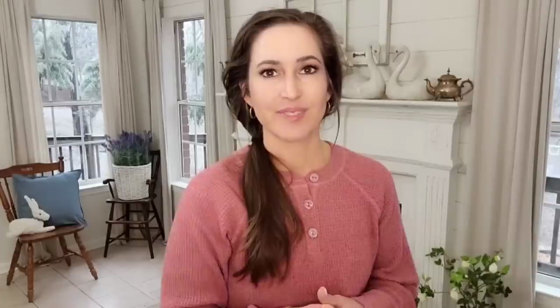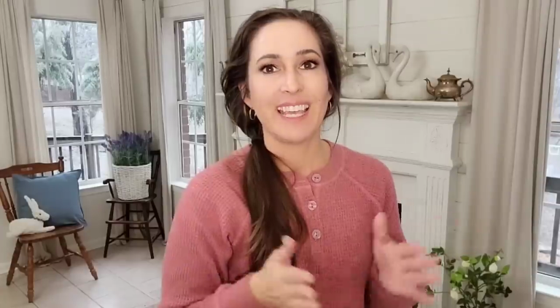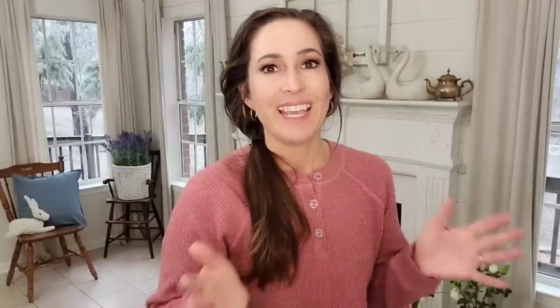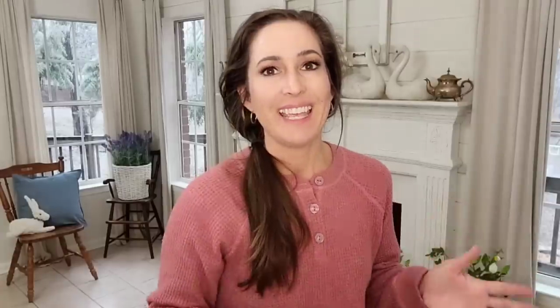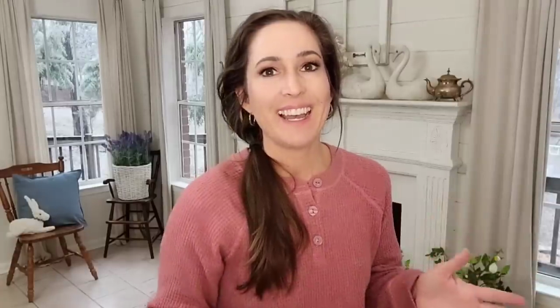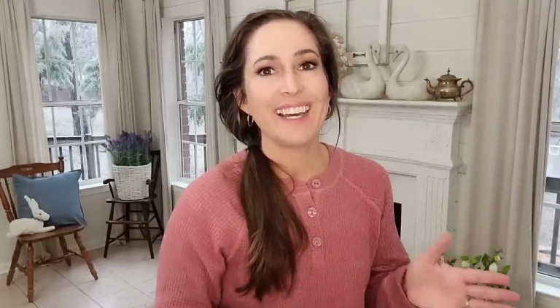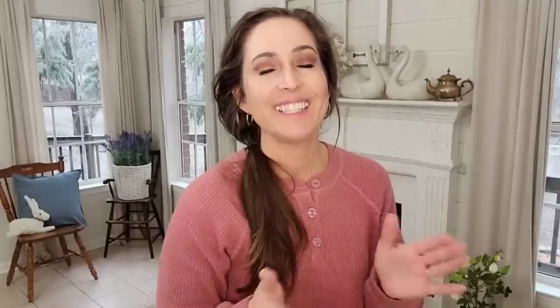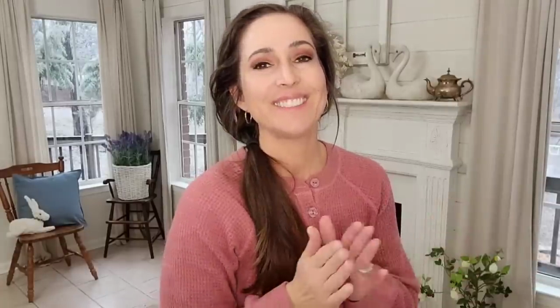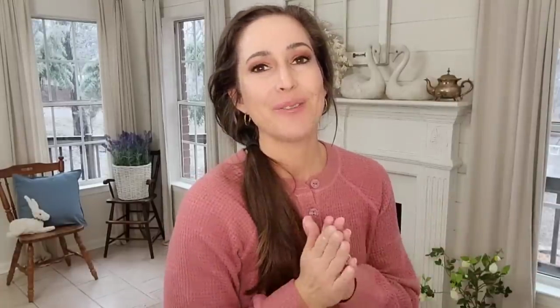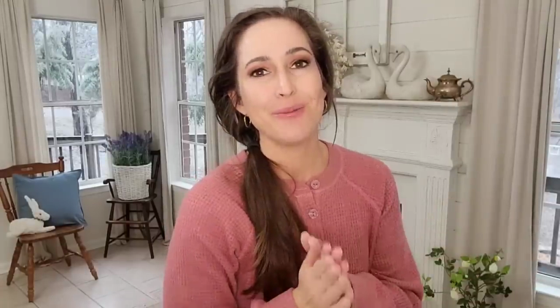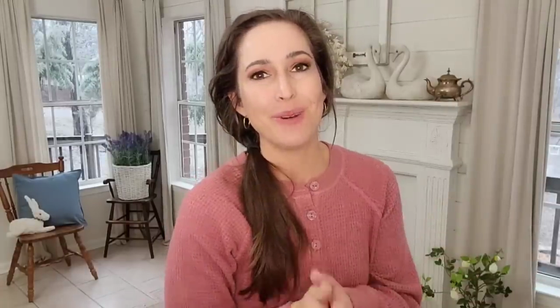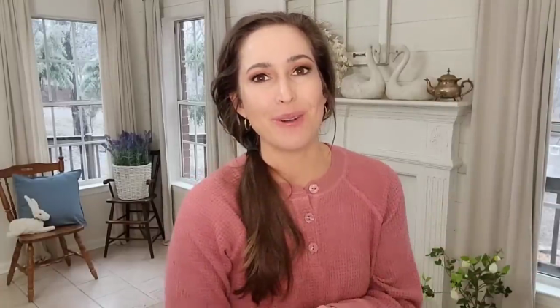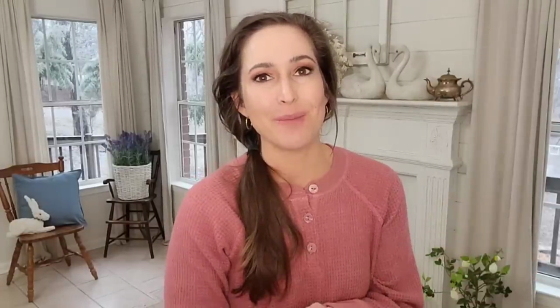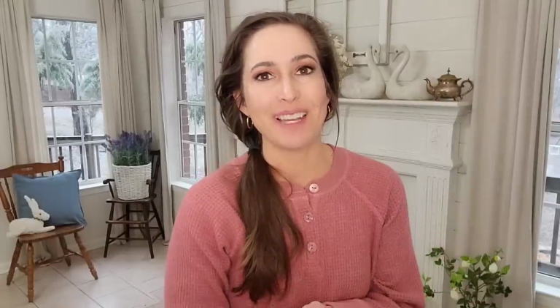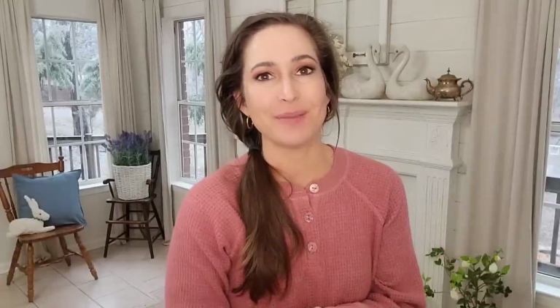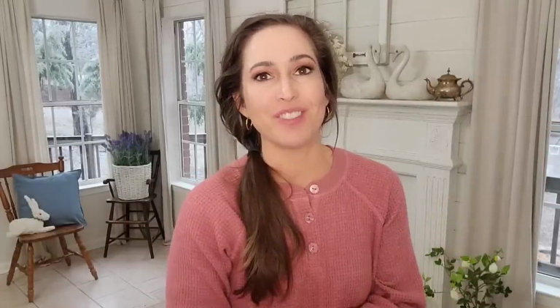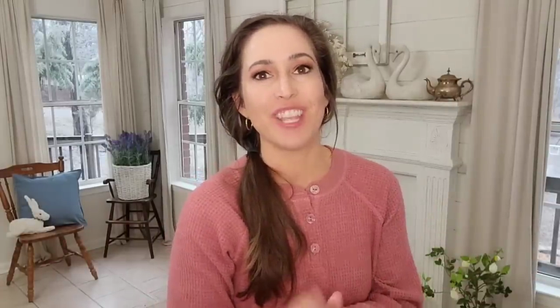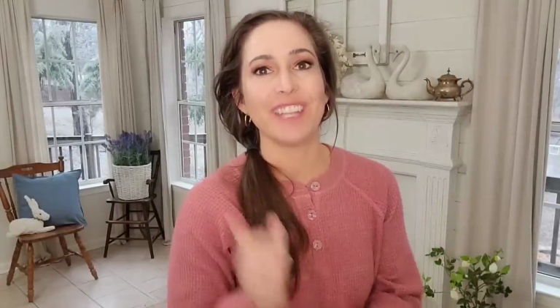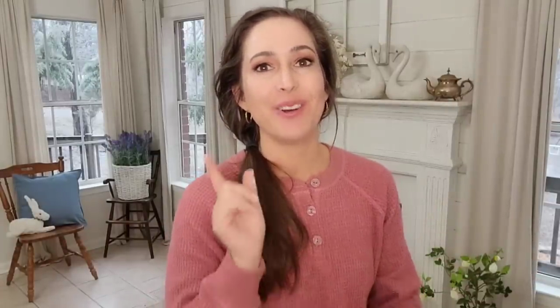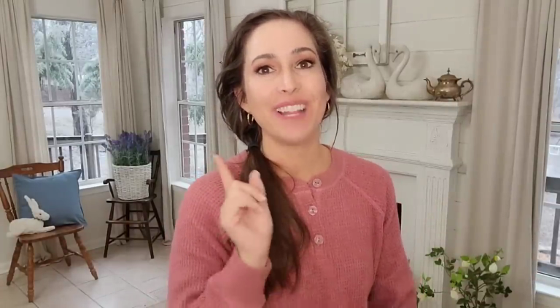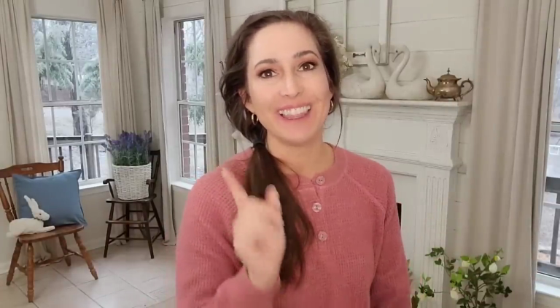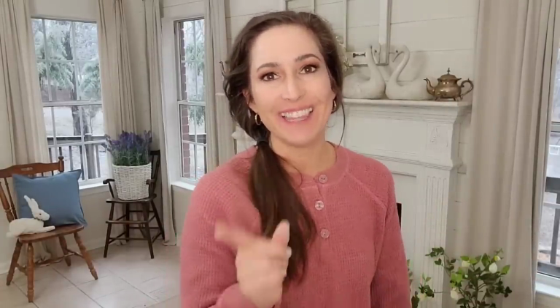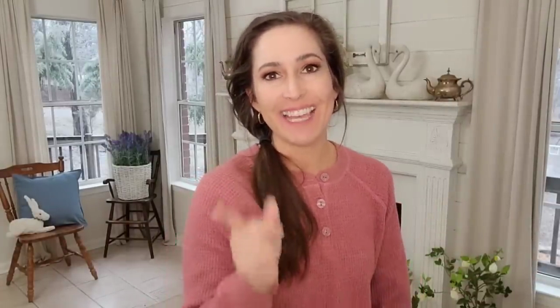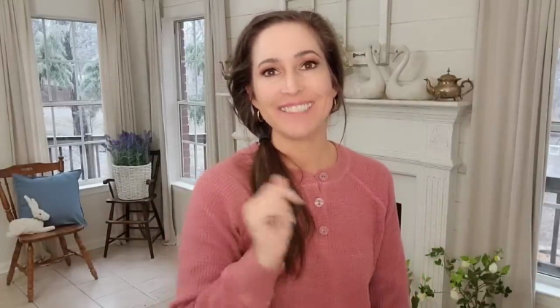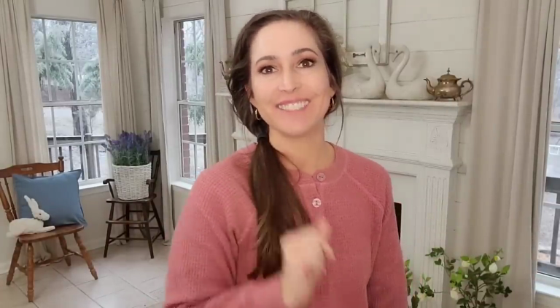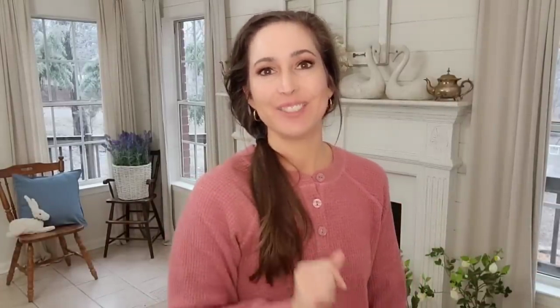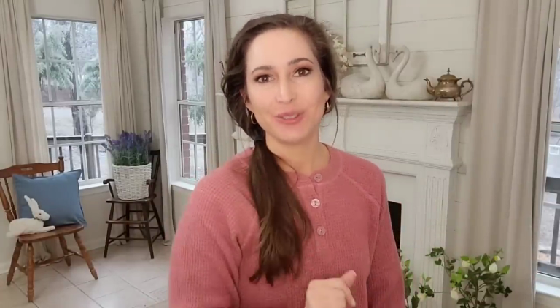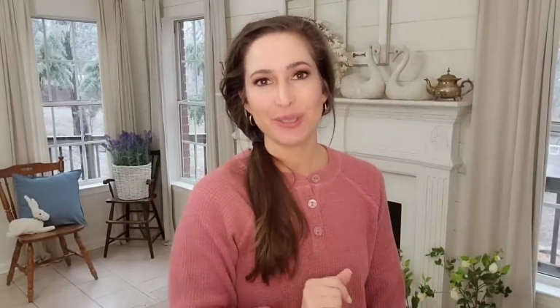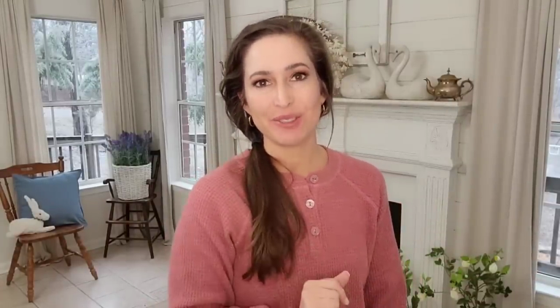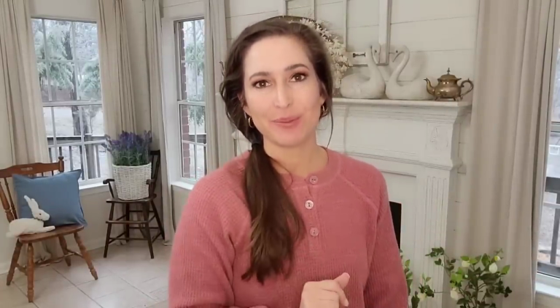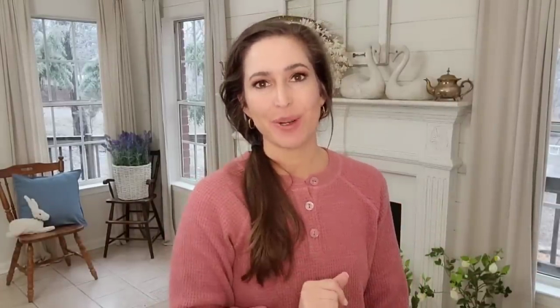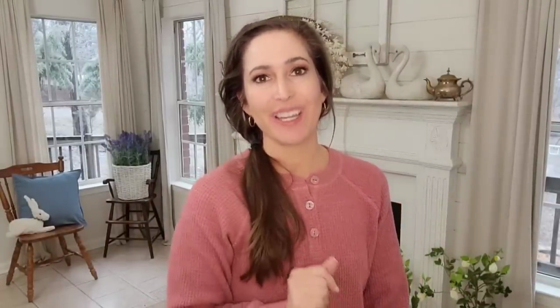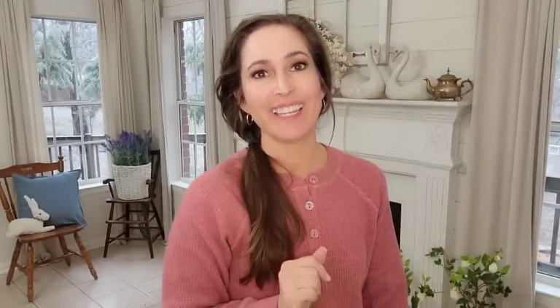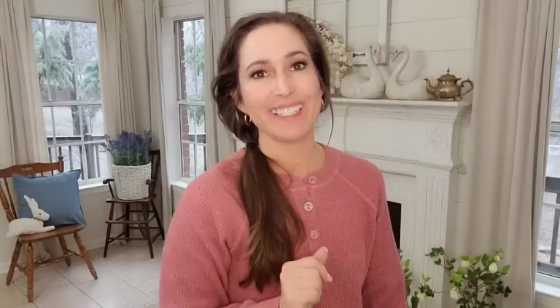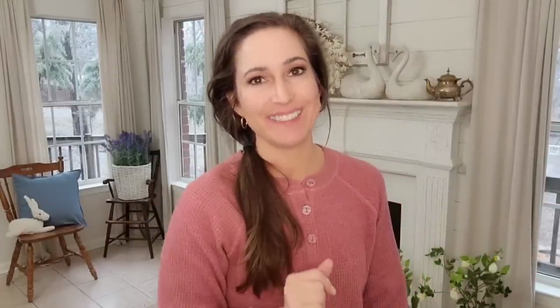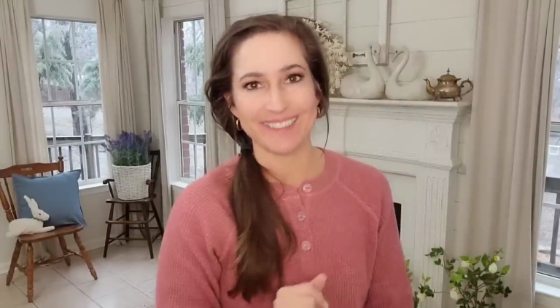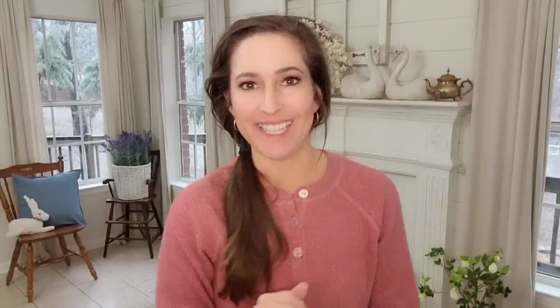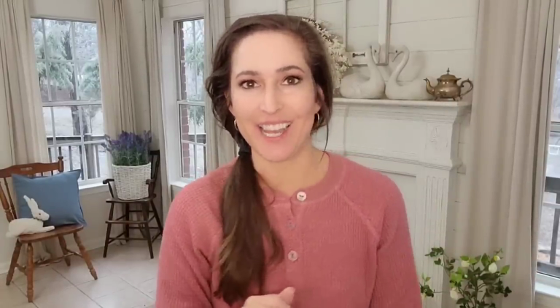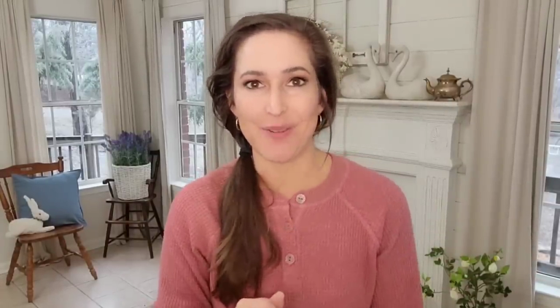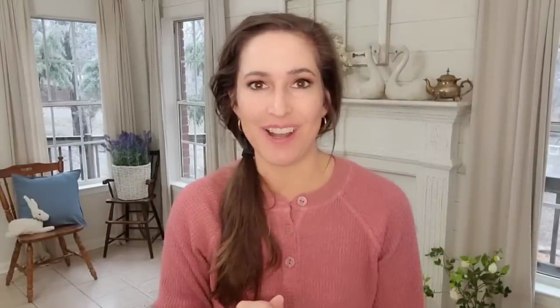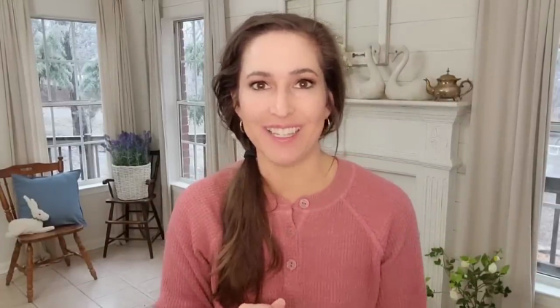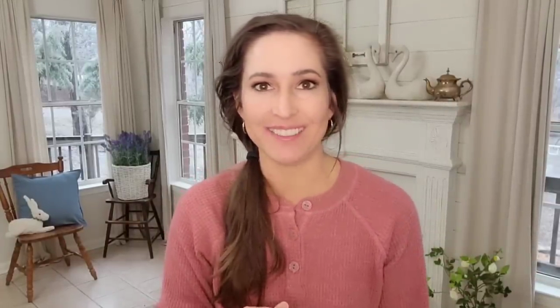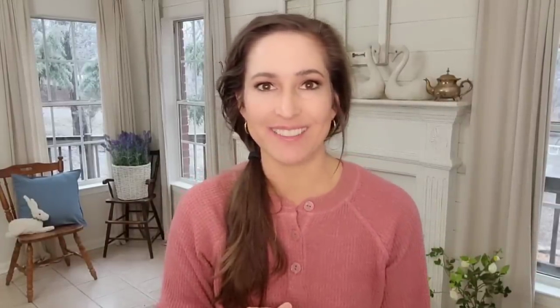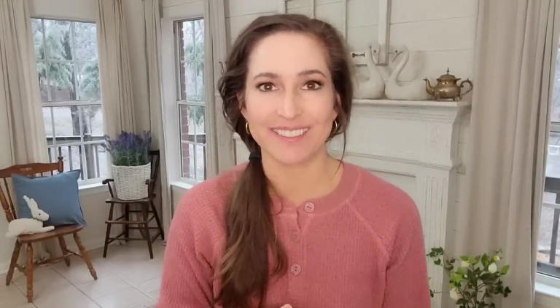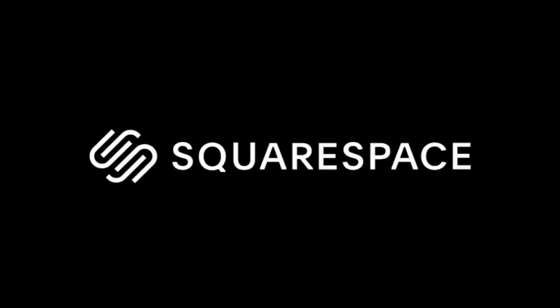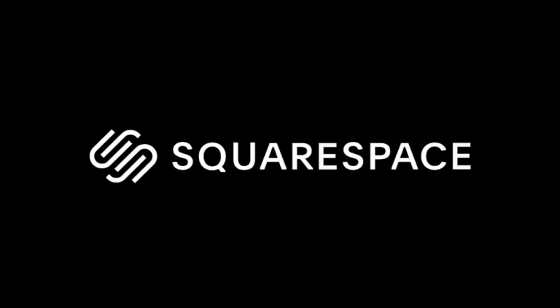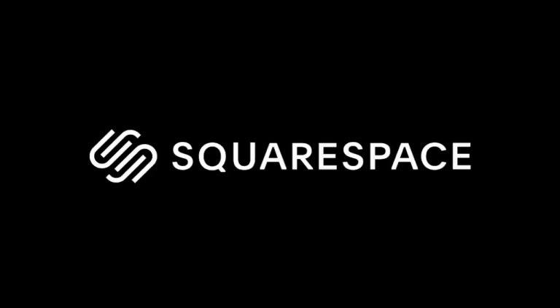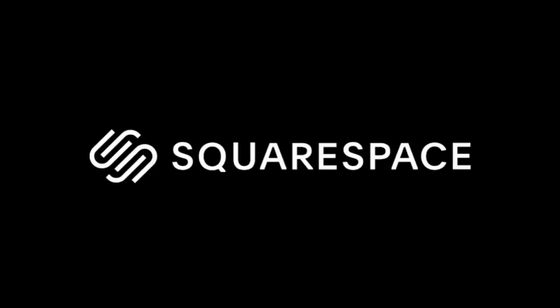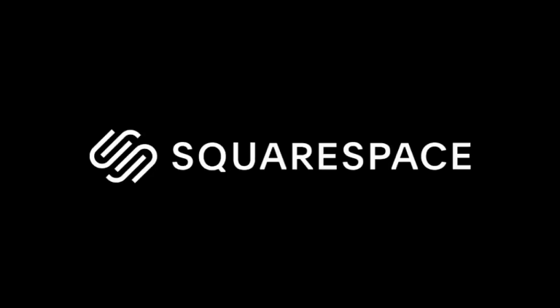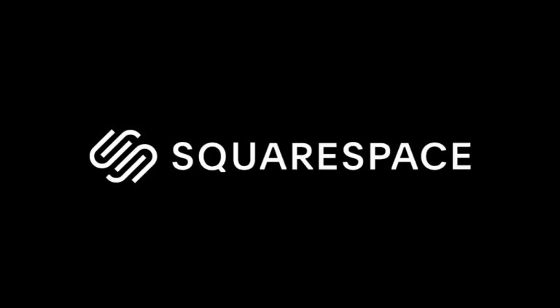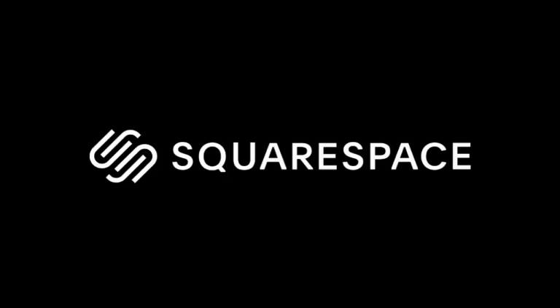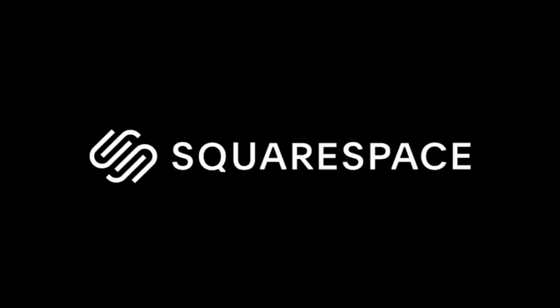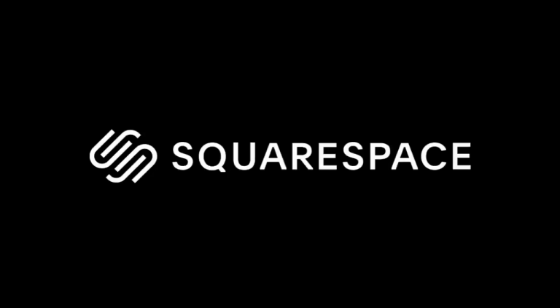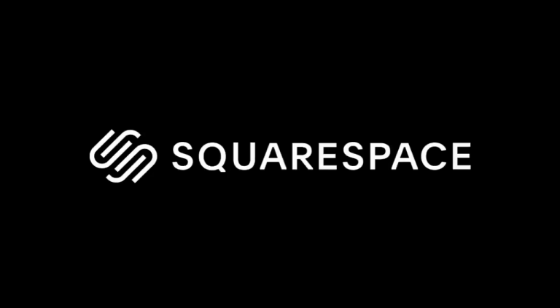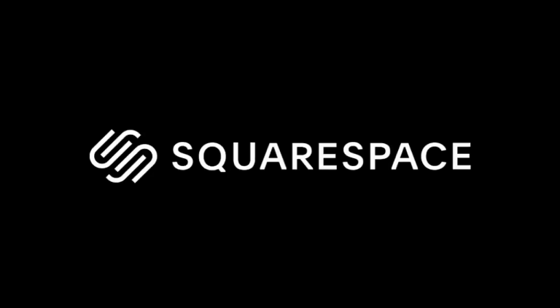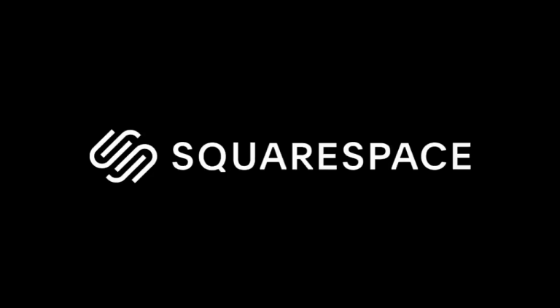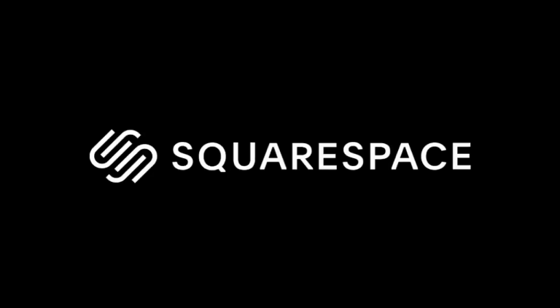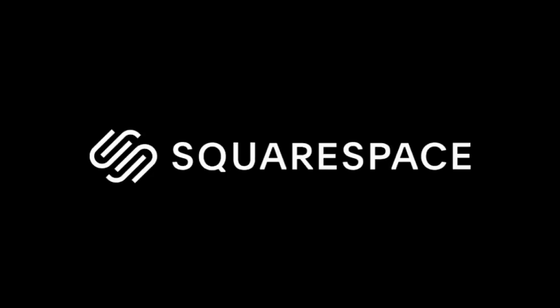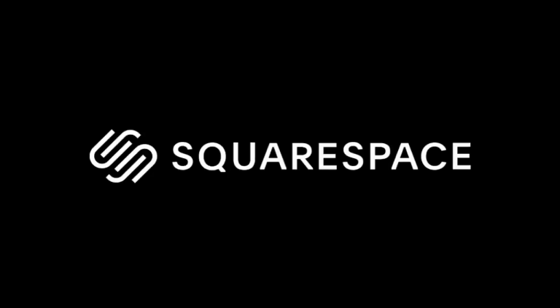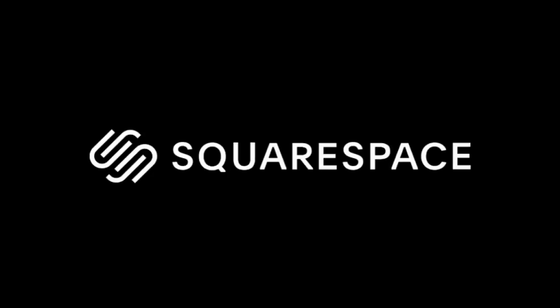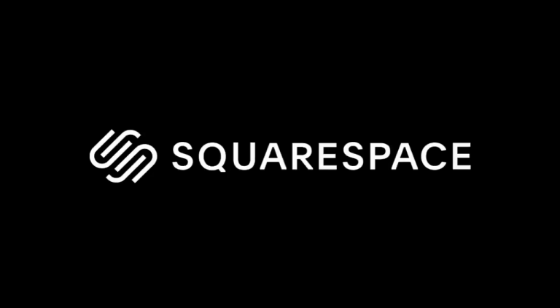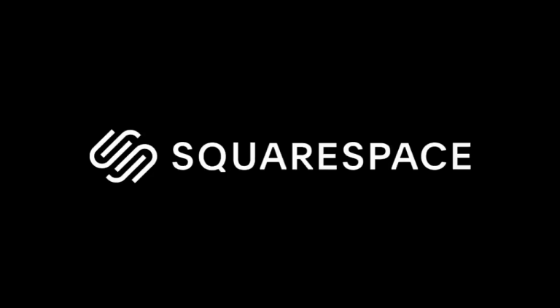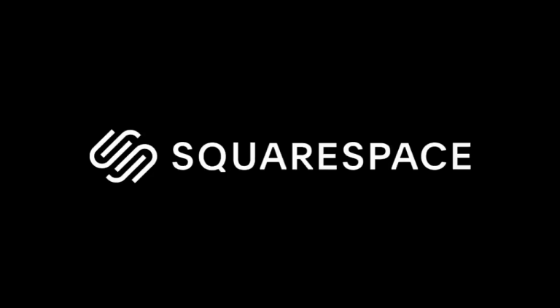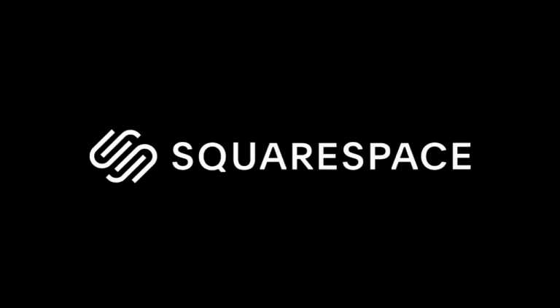Hey guys, welcome back to my channel. Let's do some spring DIYs. Thank you Squarespace for sponsoring today's video.